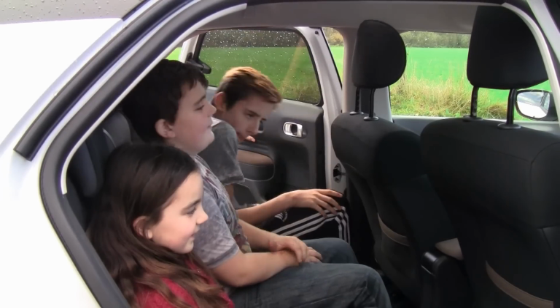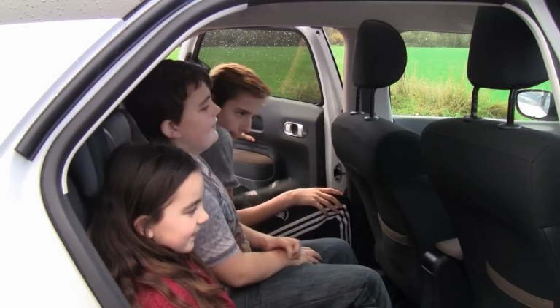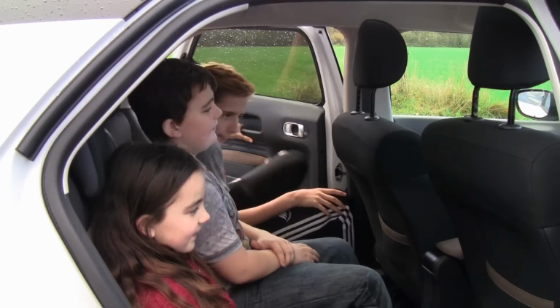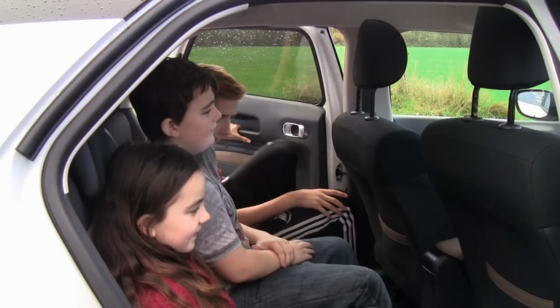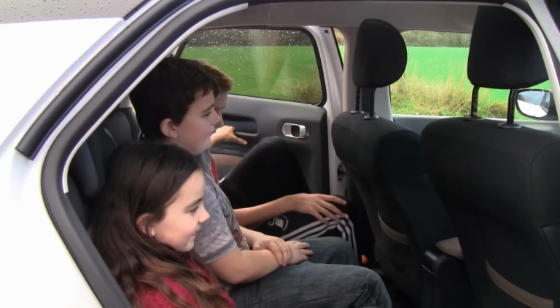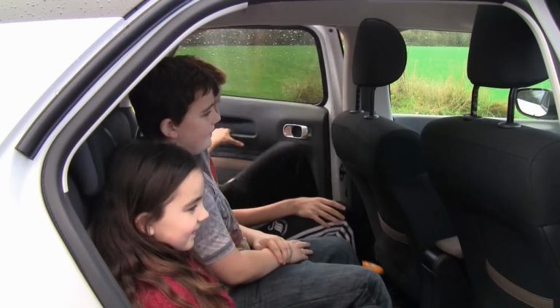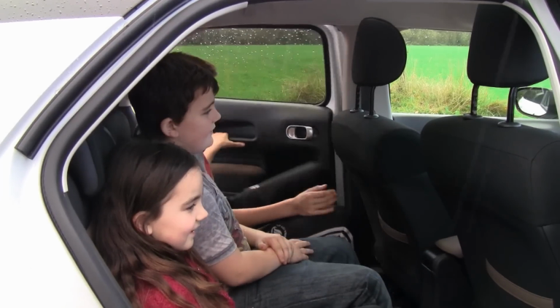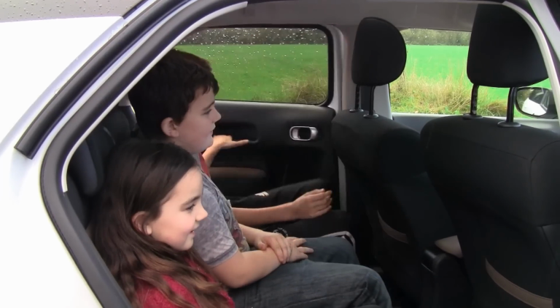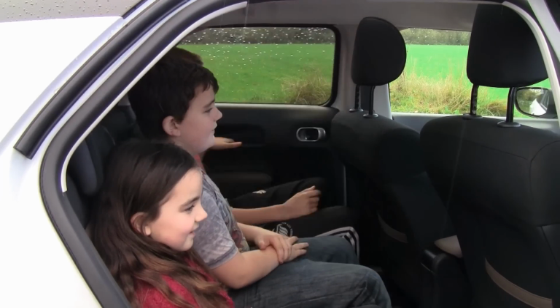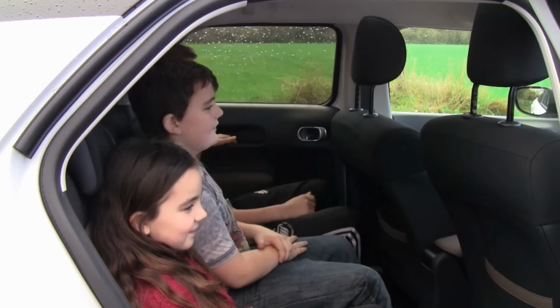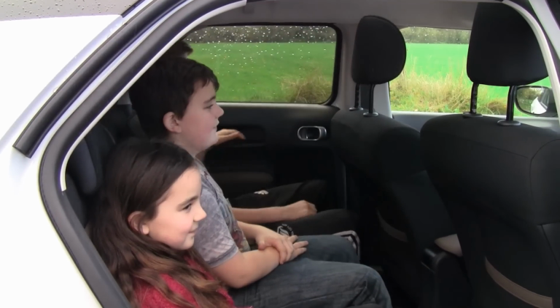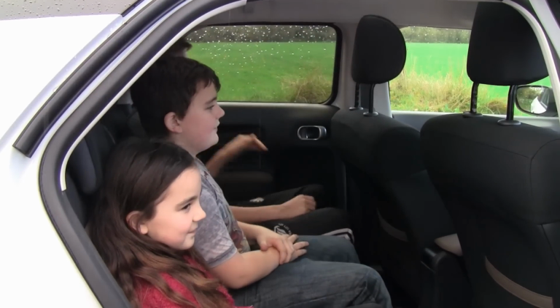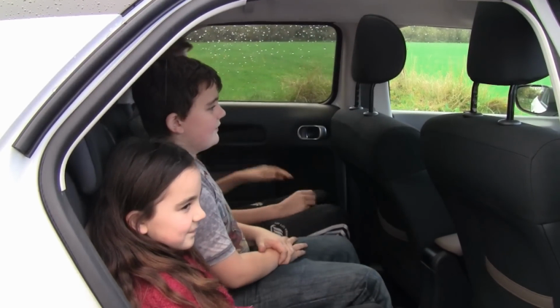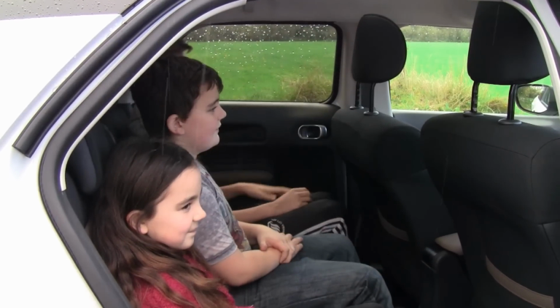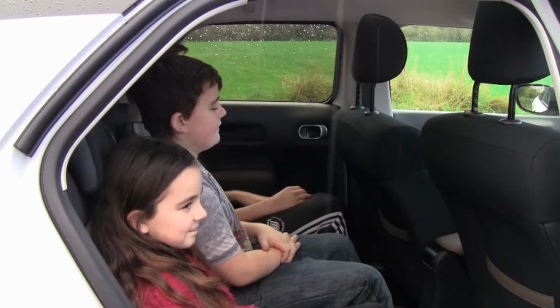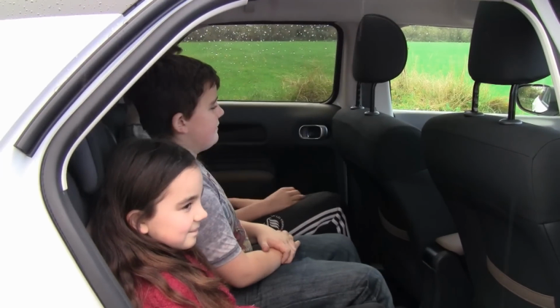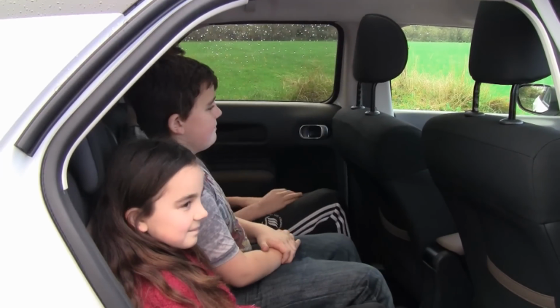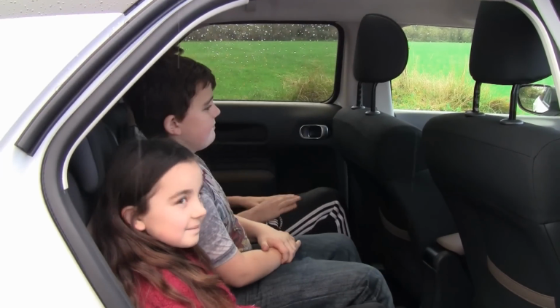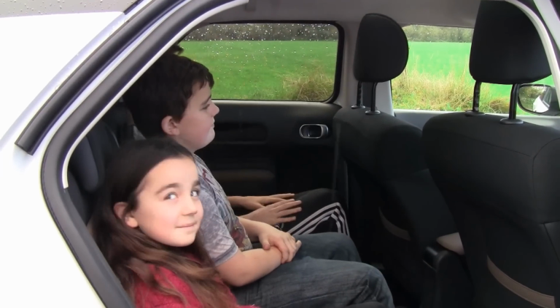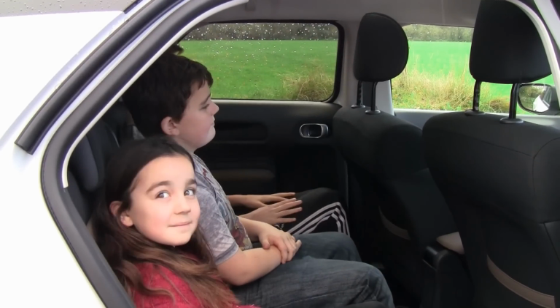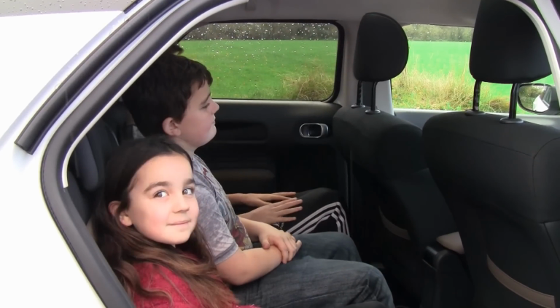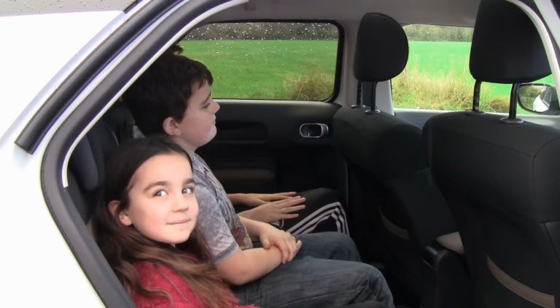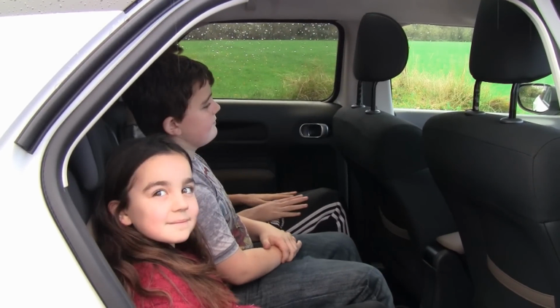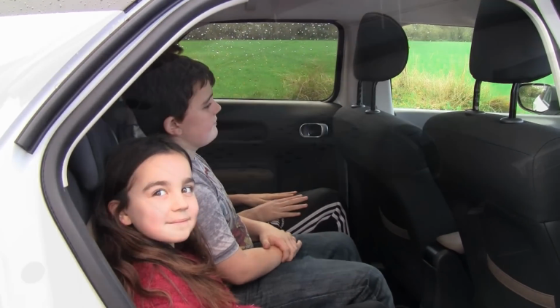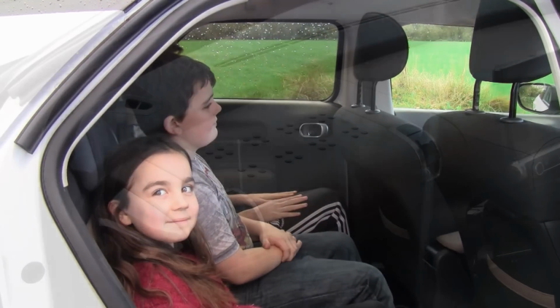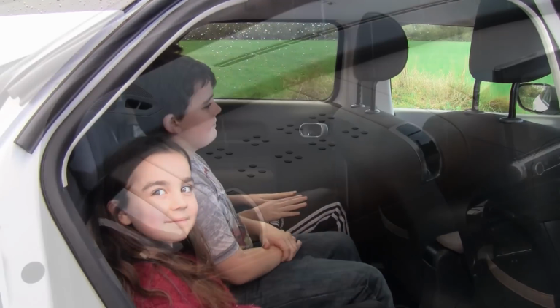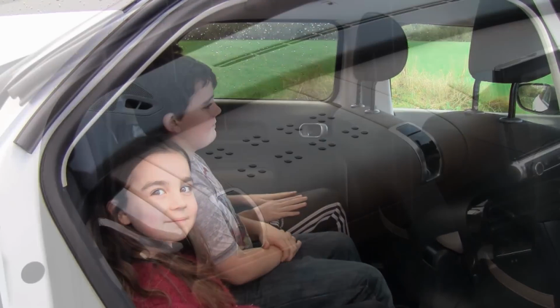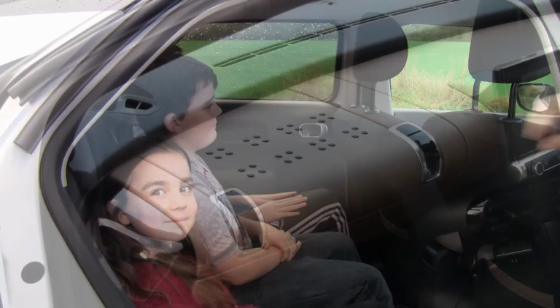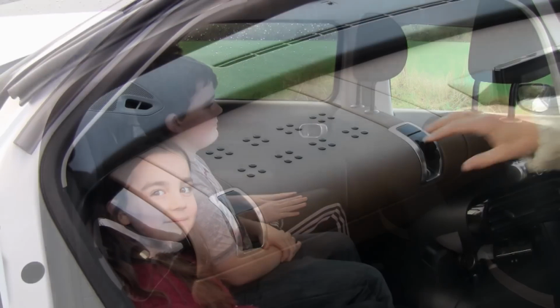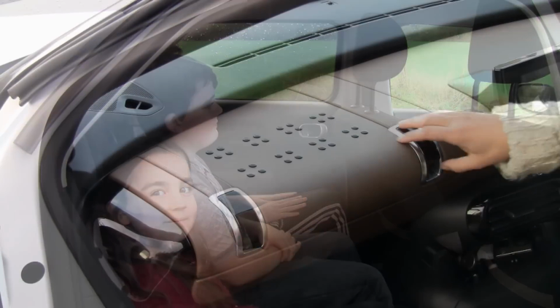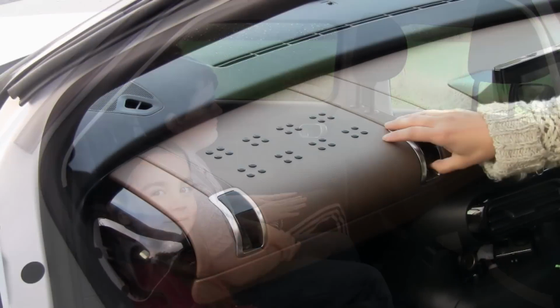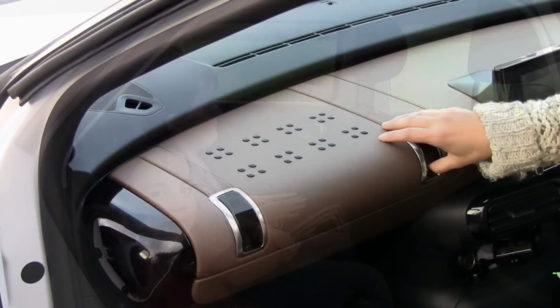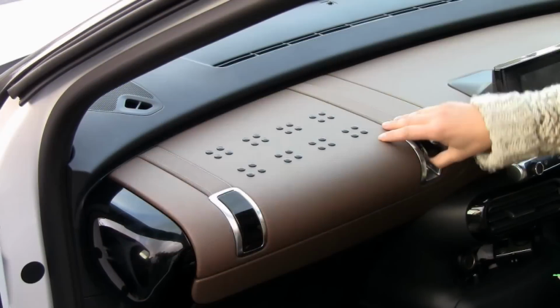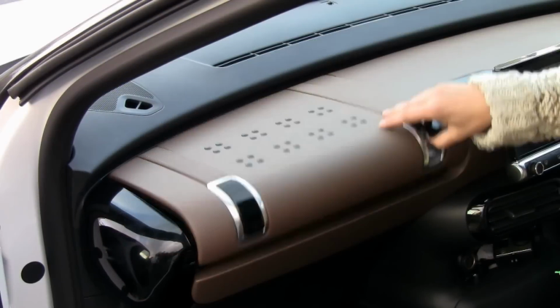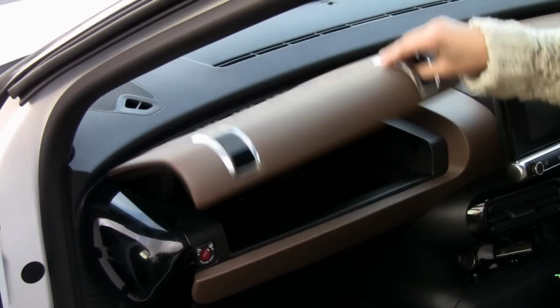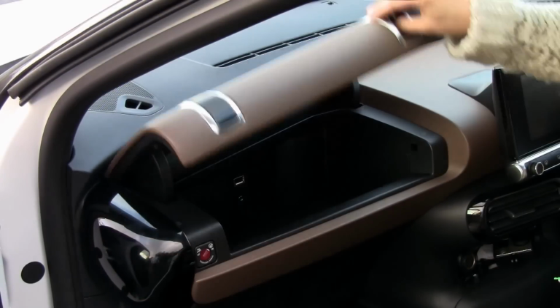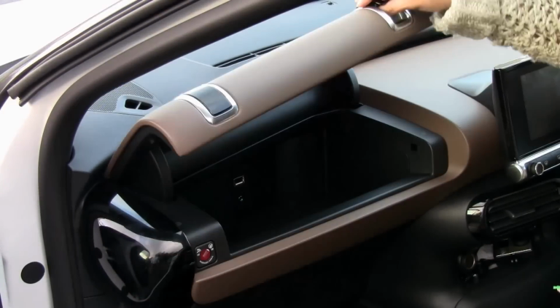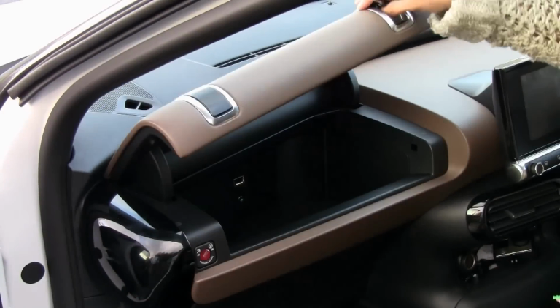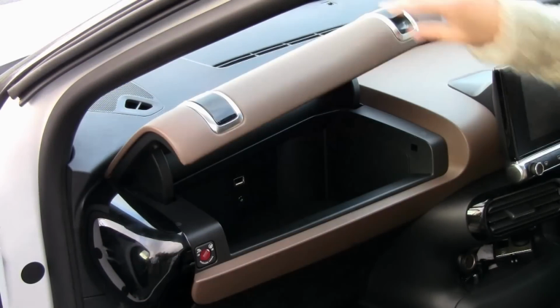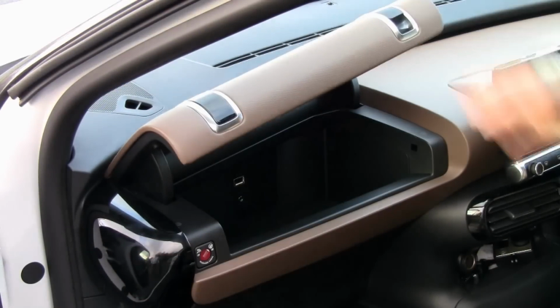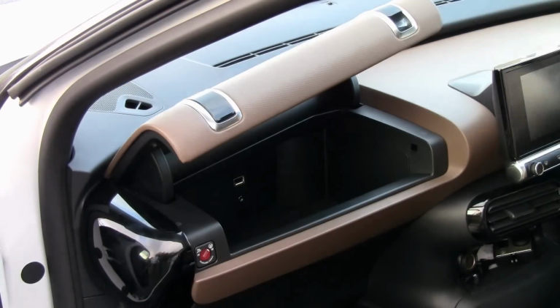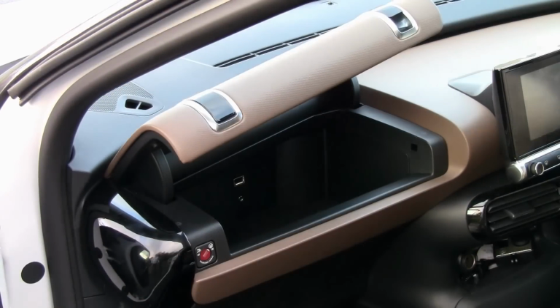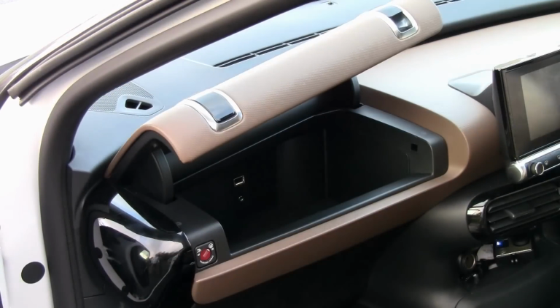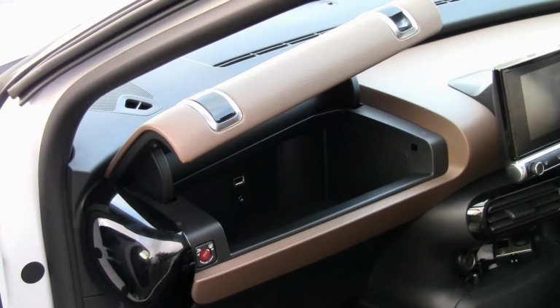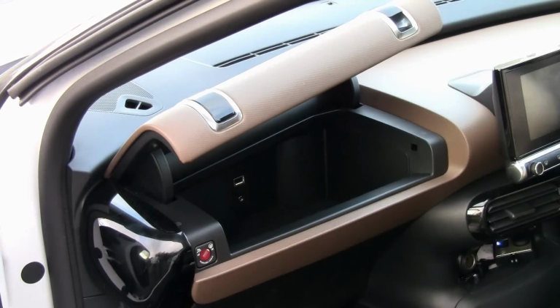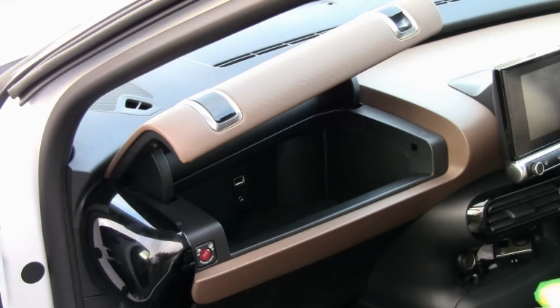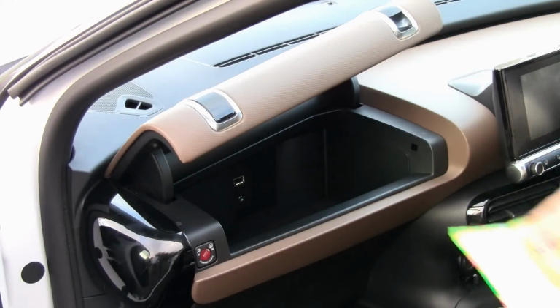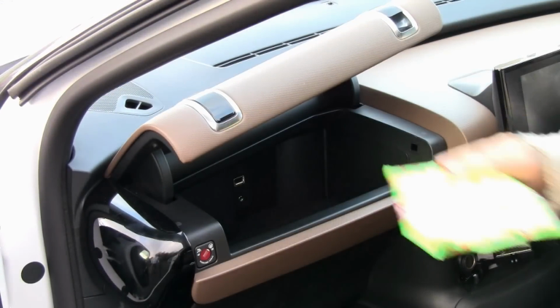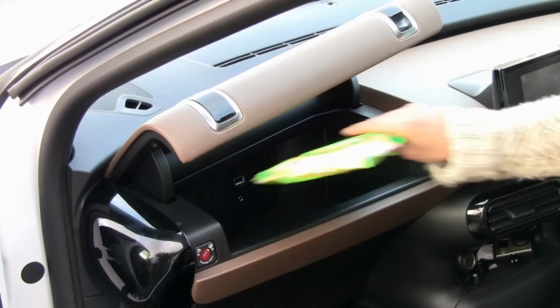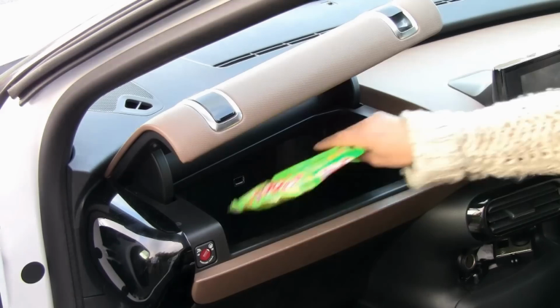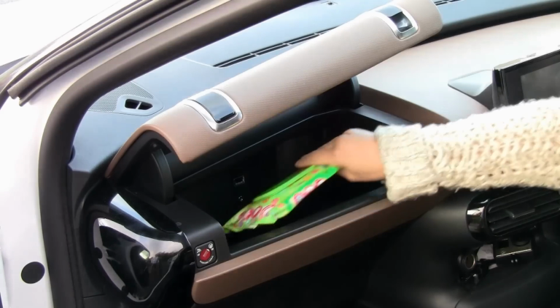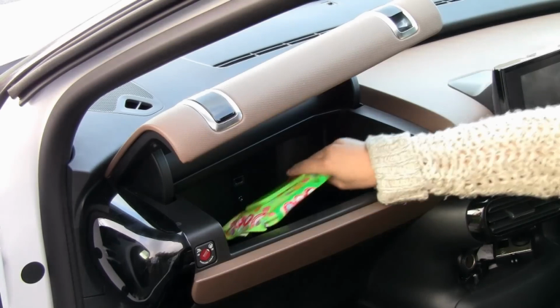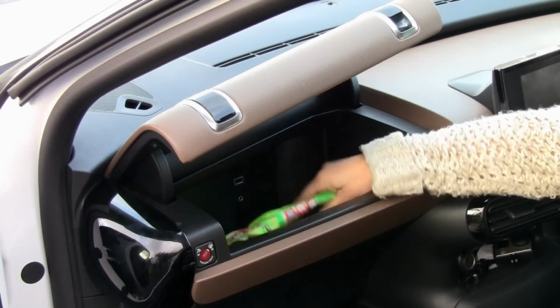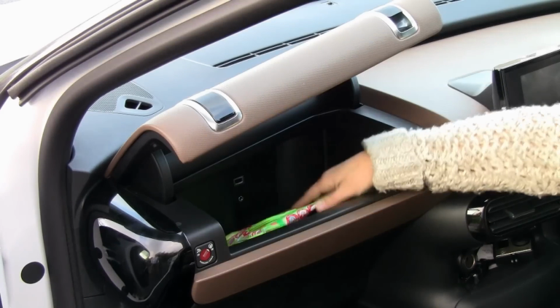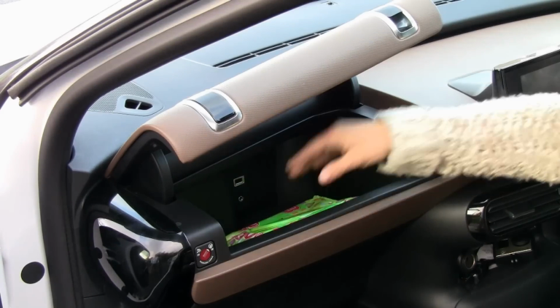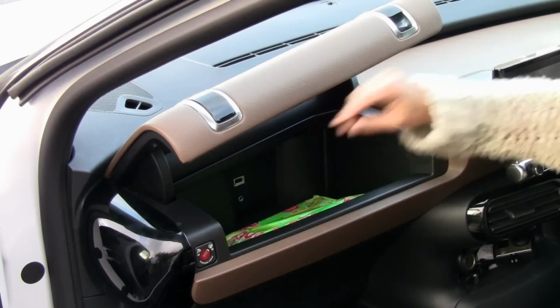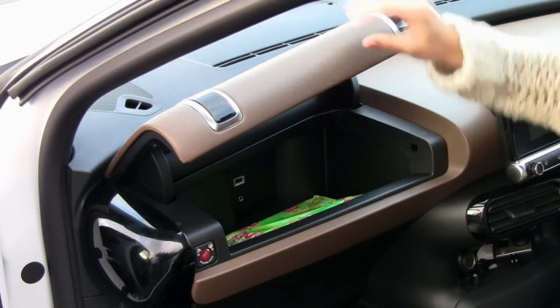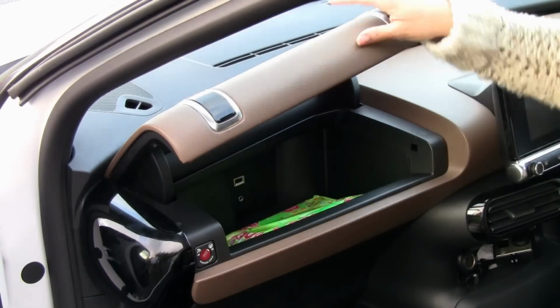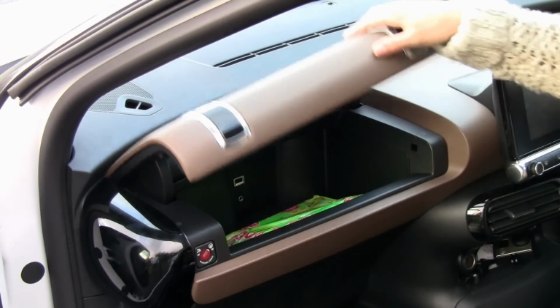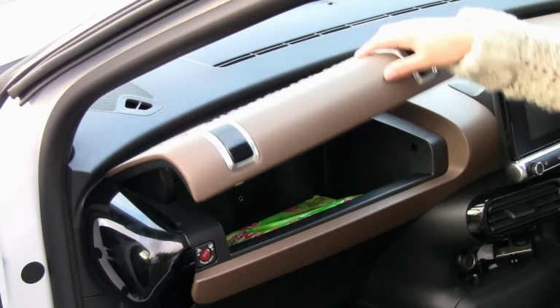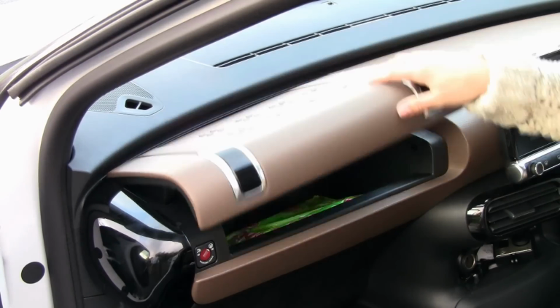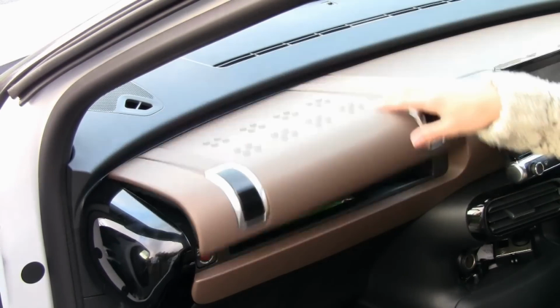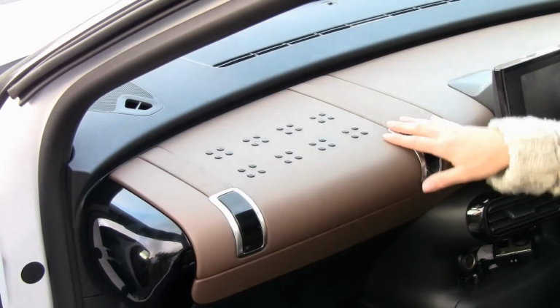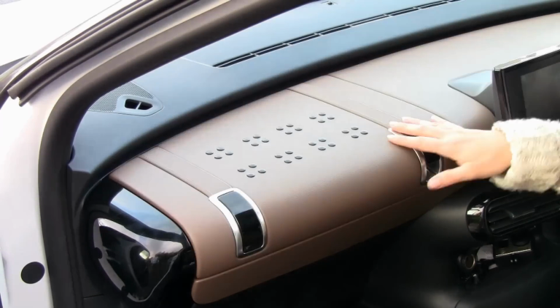Beyond the boot, handy spaces are all around you, like the brilliant dashboard mounted top box.